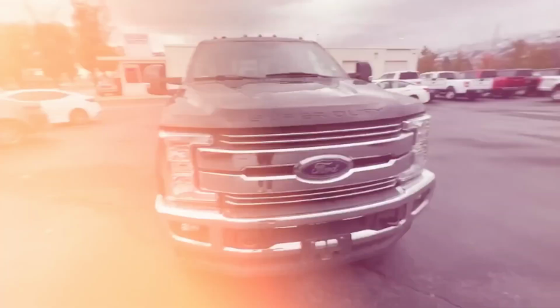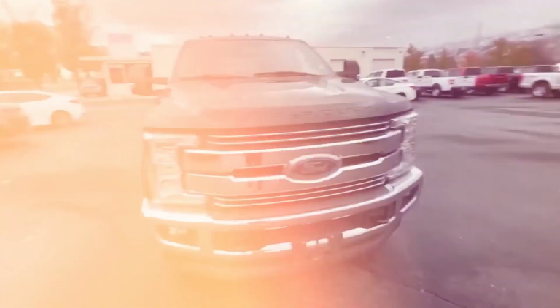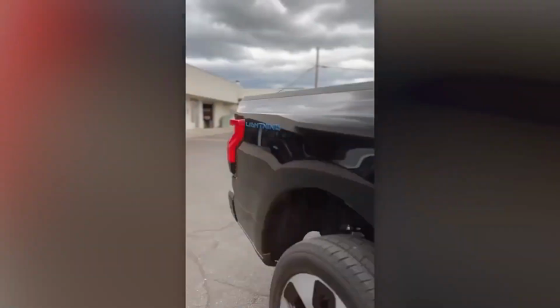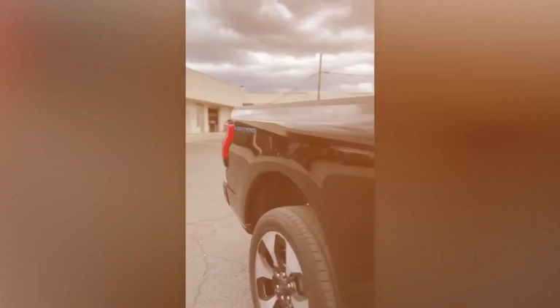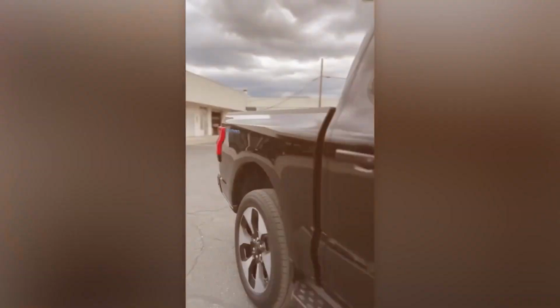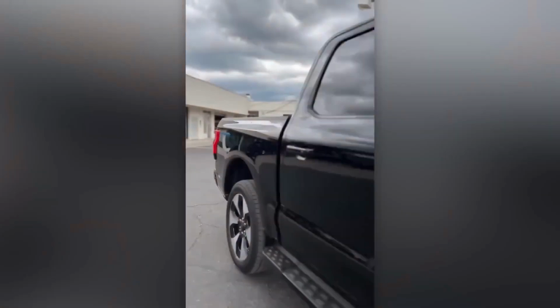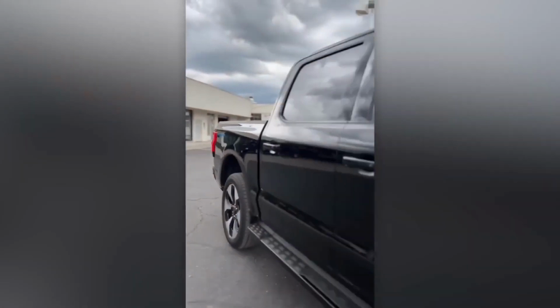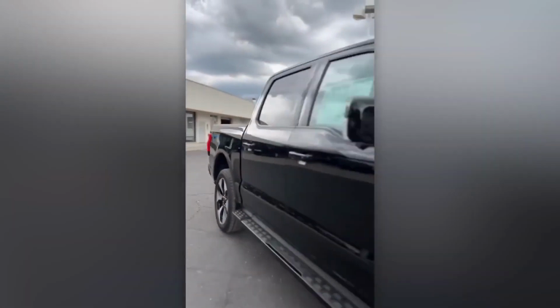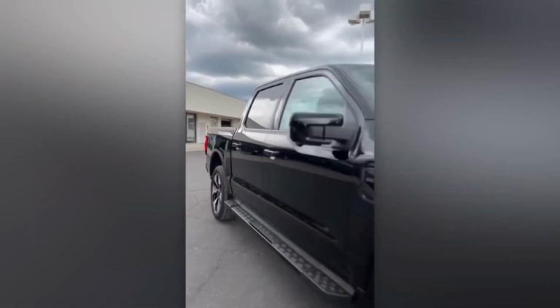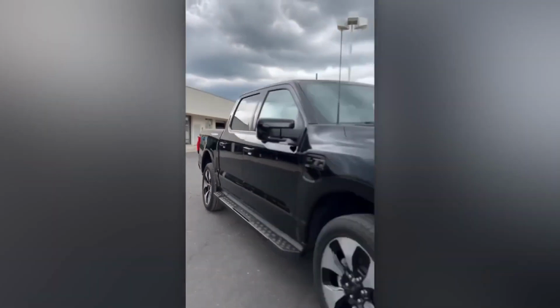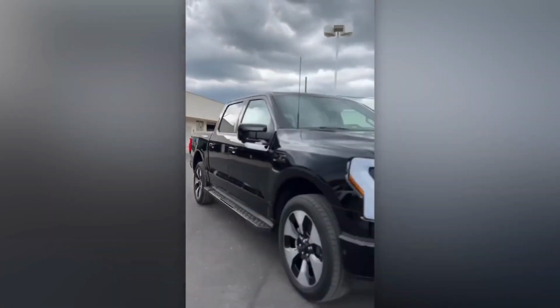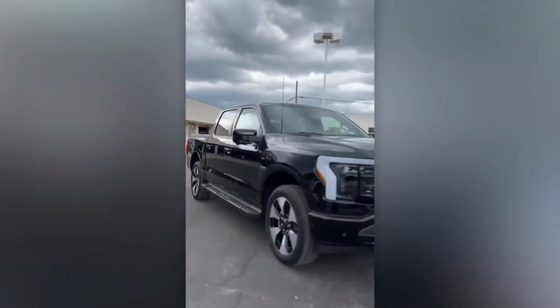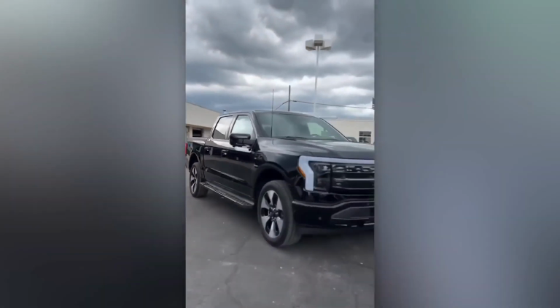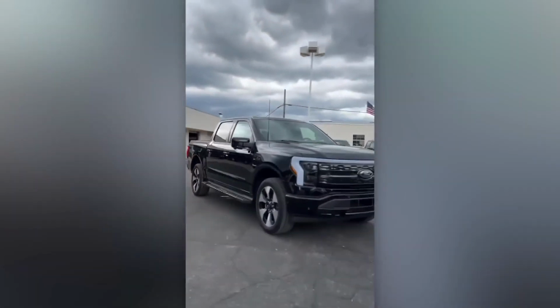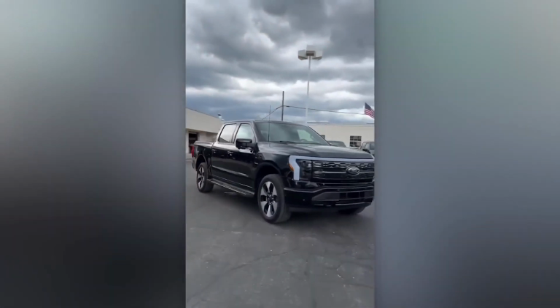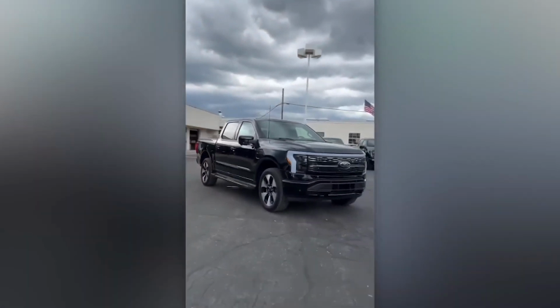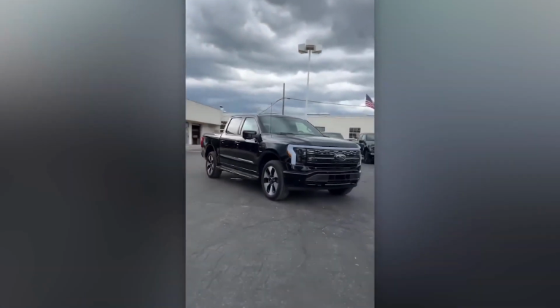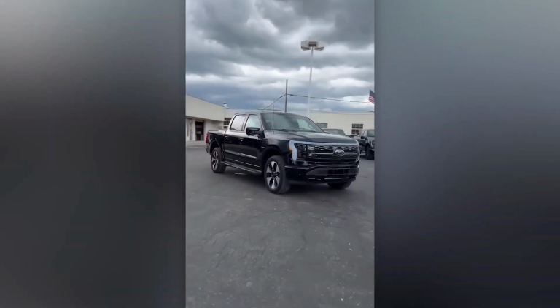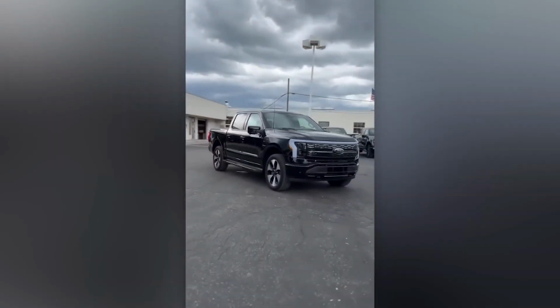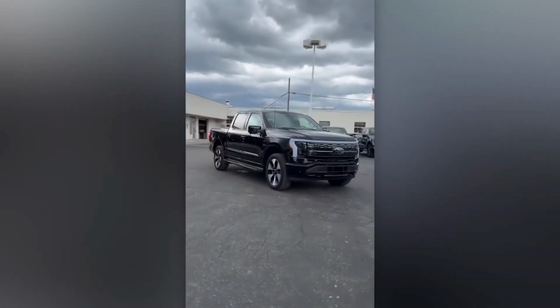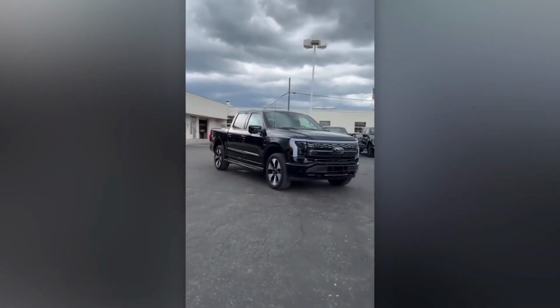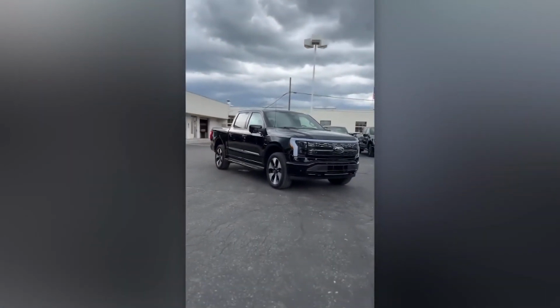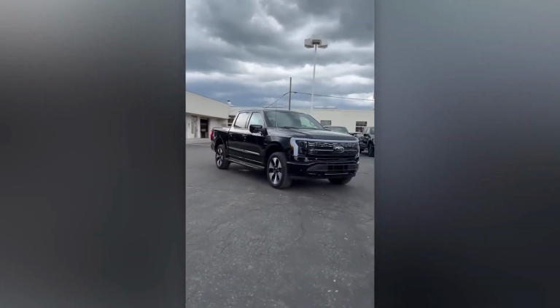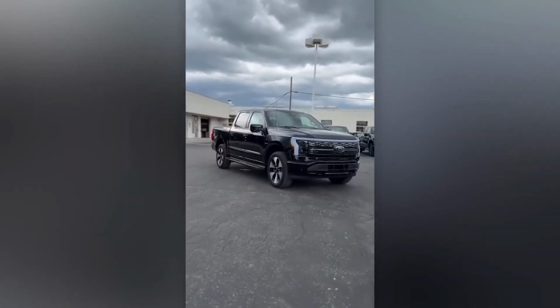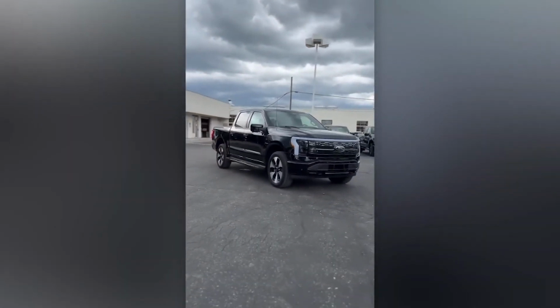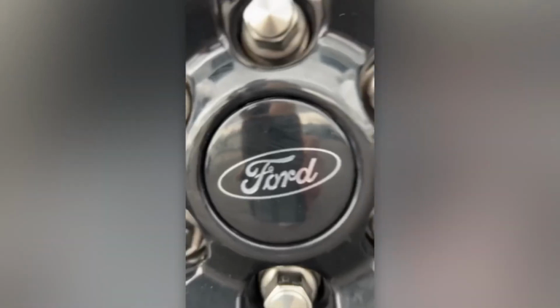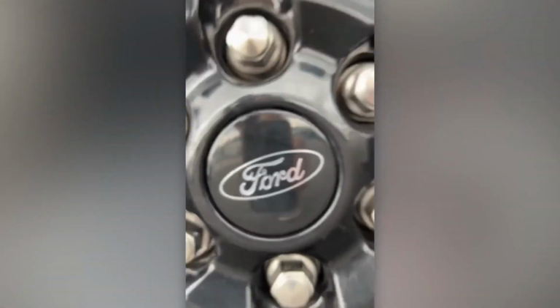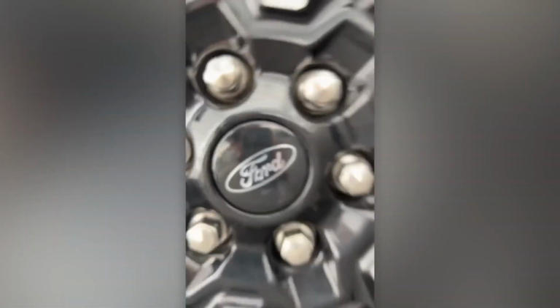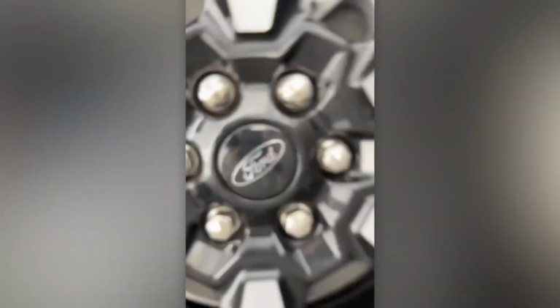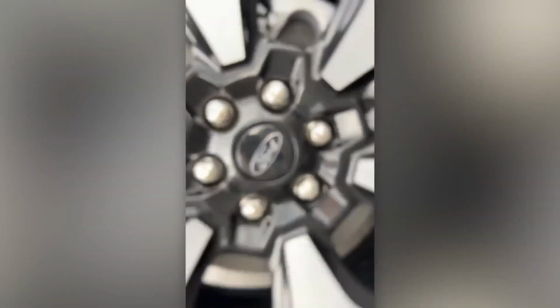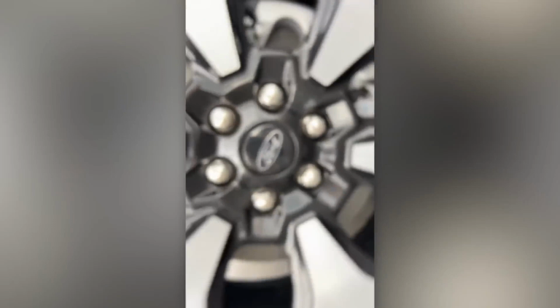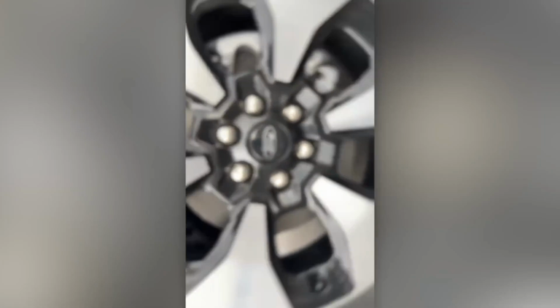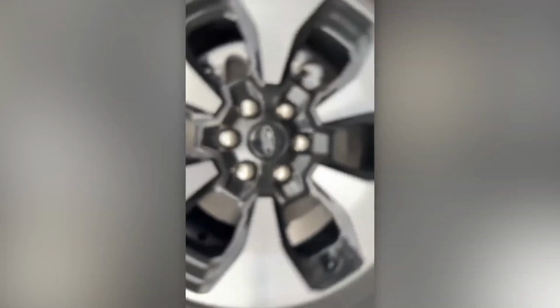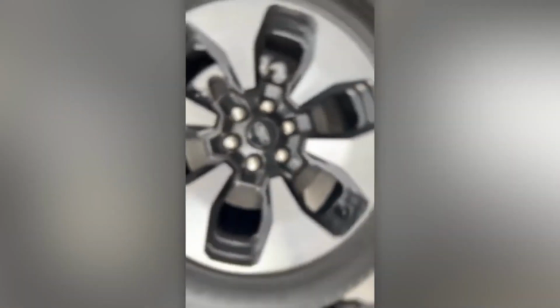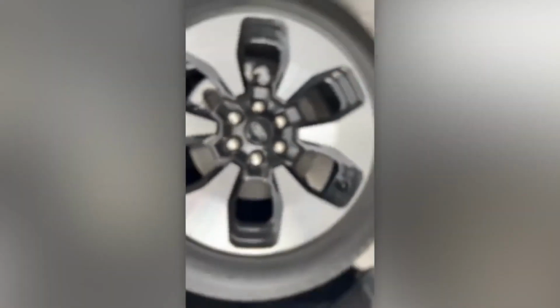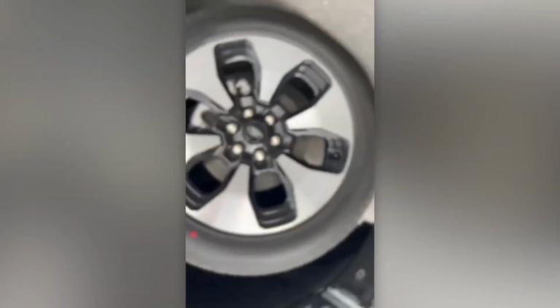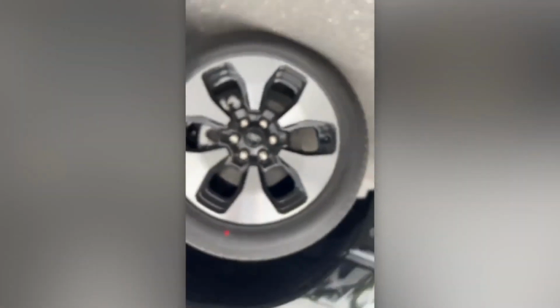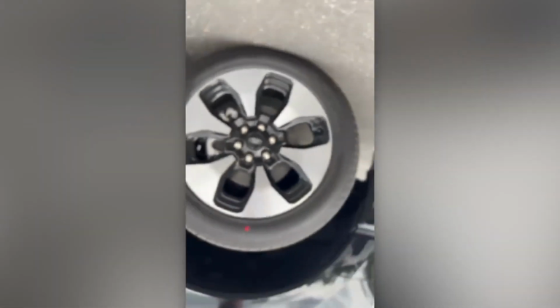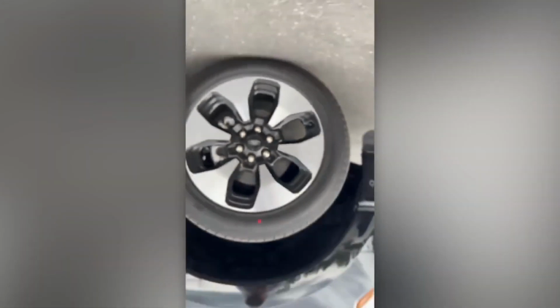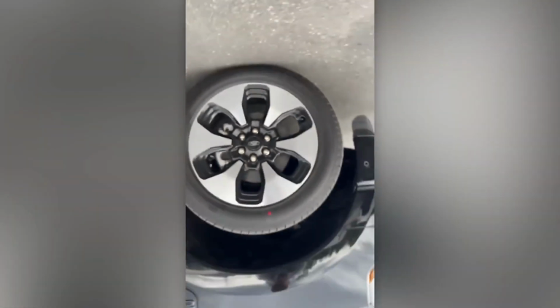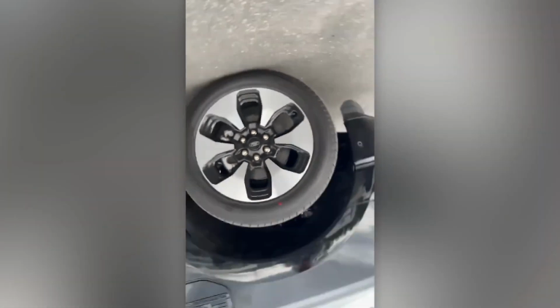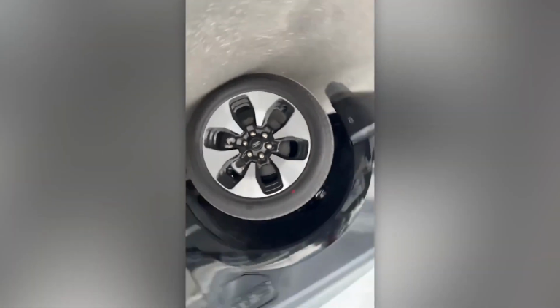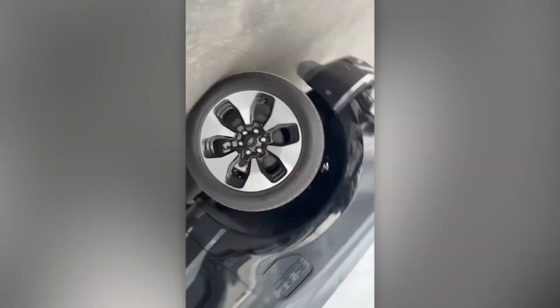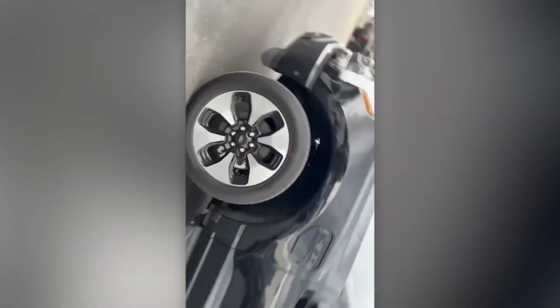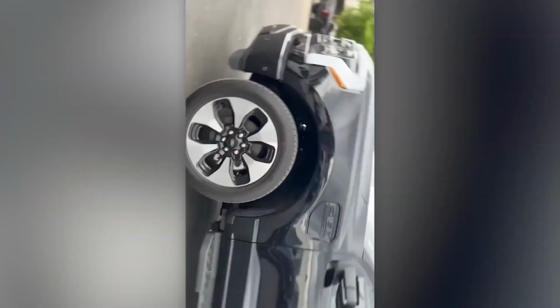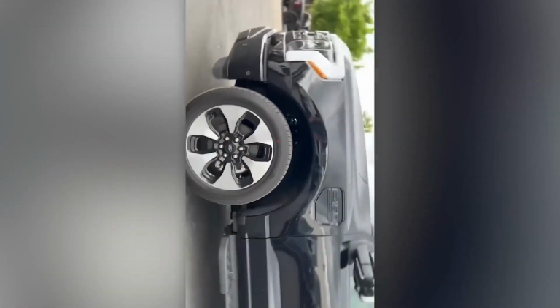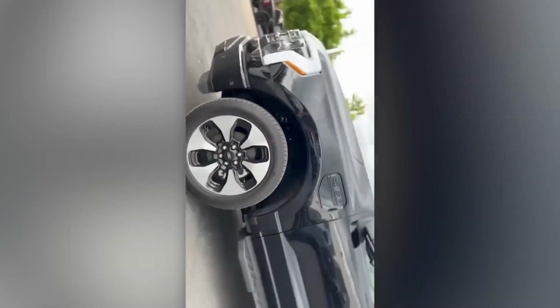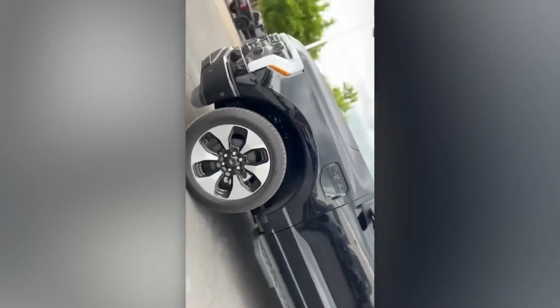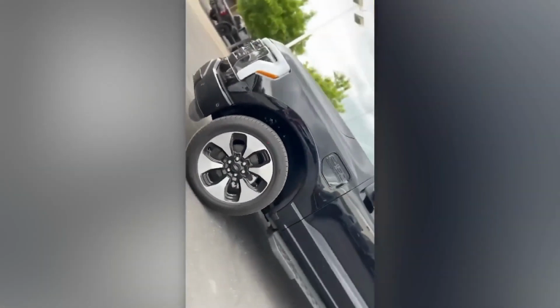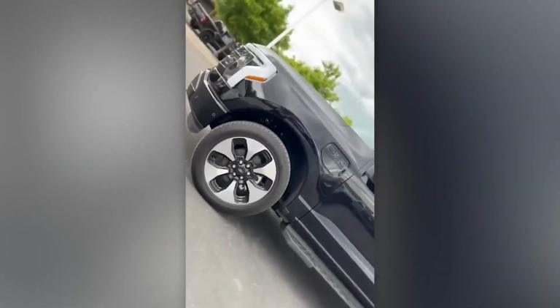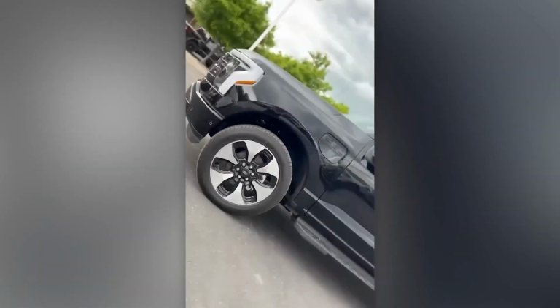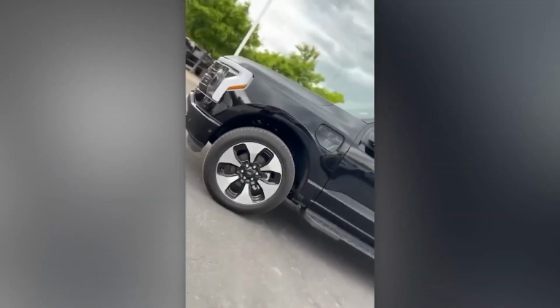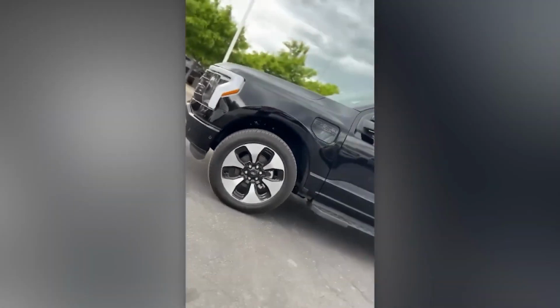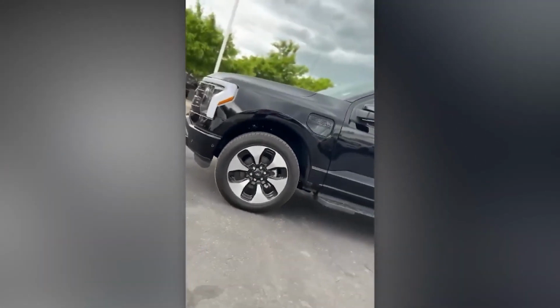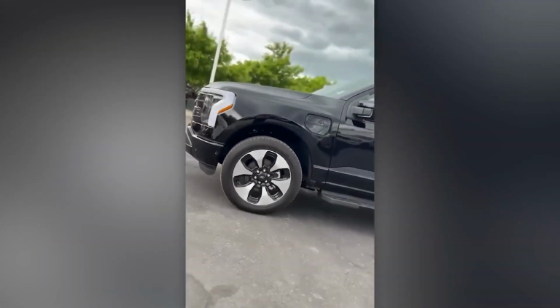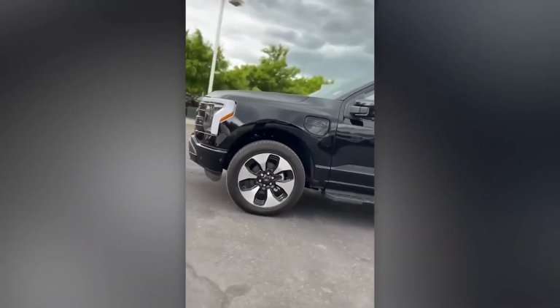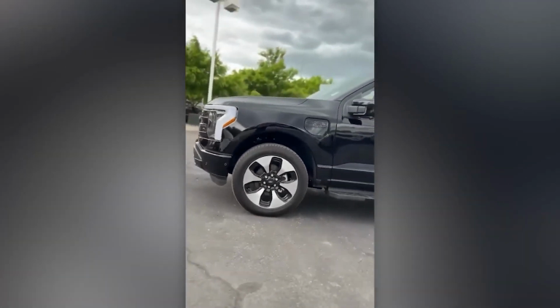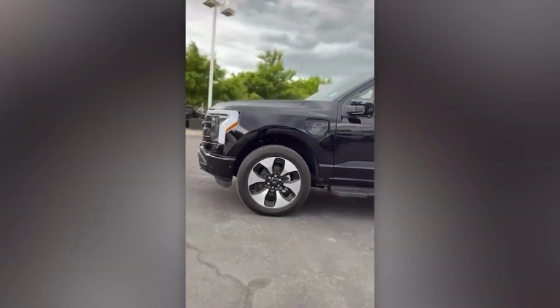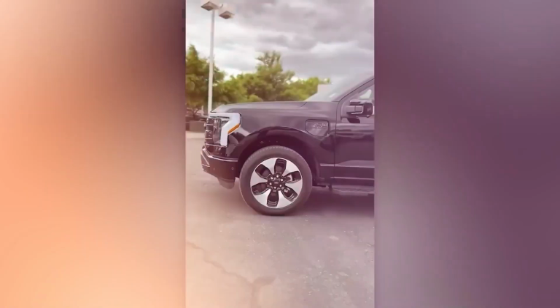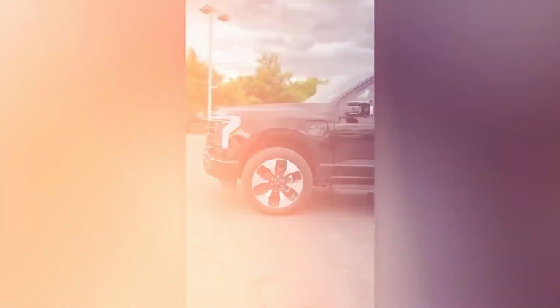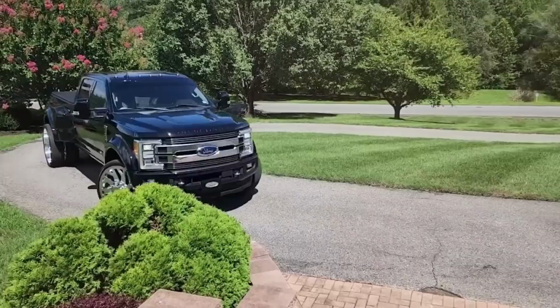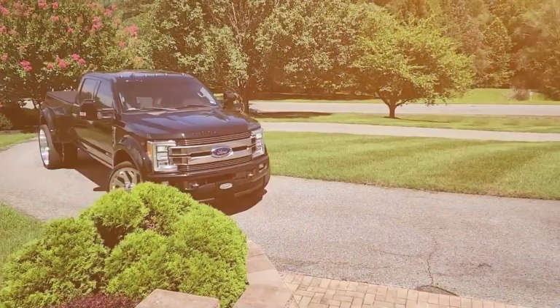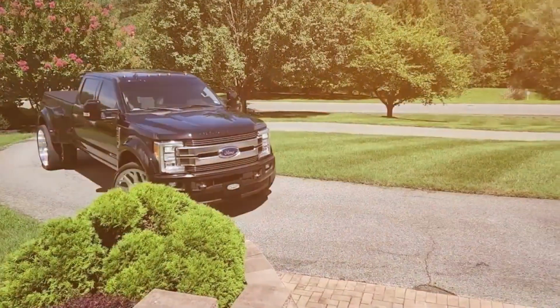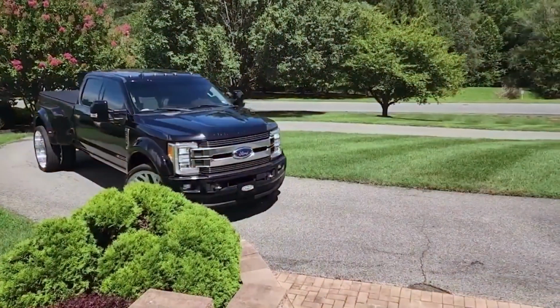Alternatively, you can follow eco-trends and go for the unexpected newcomer, the electric F-150 Lightning.